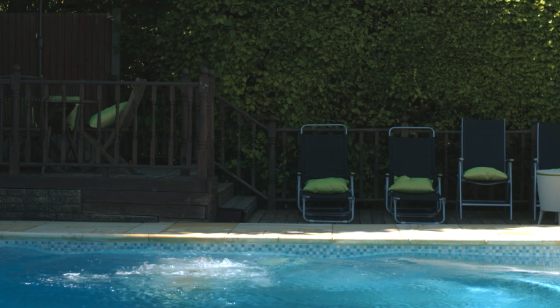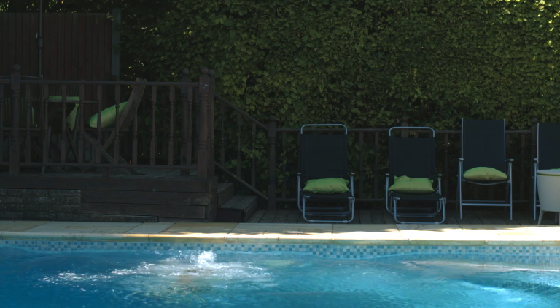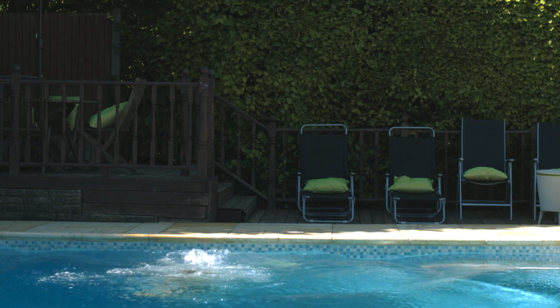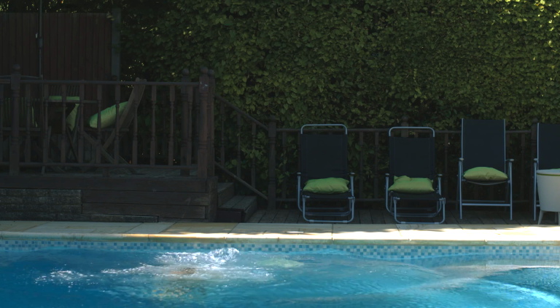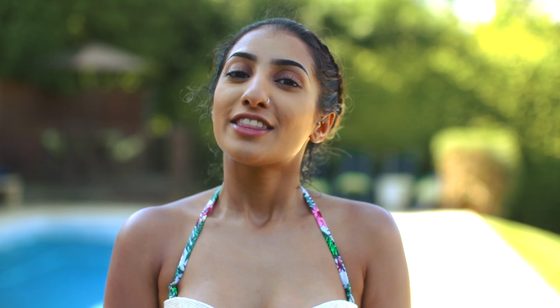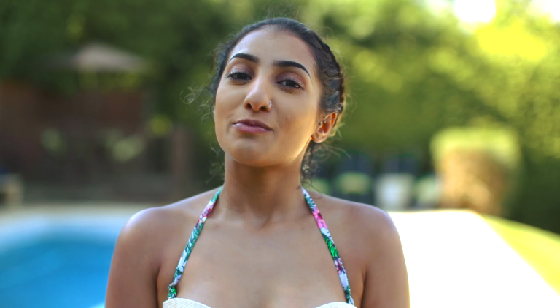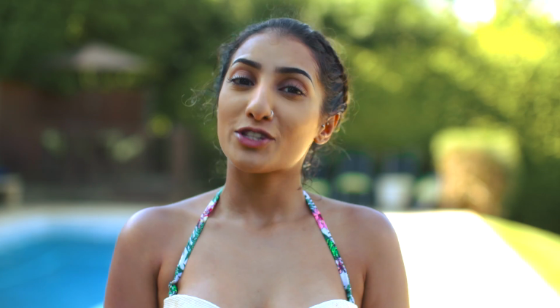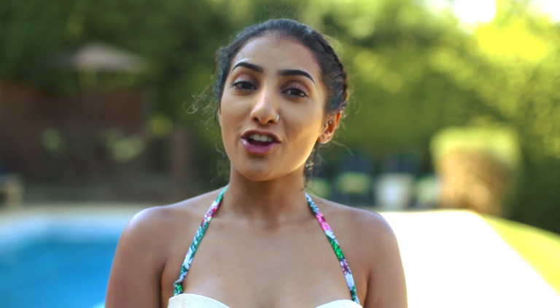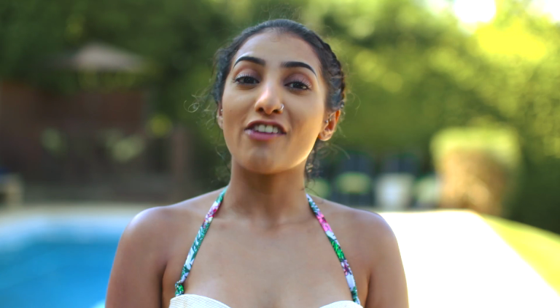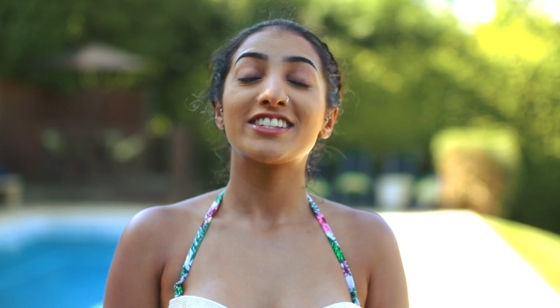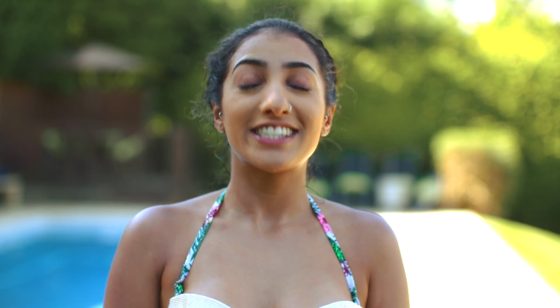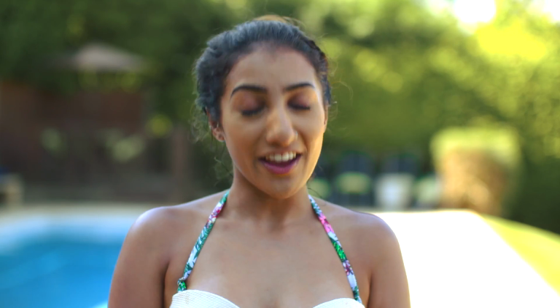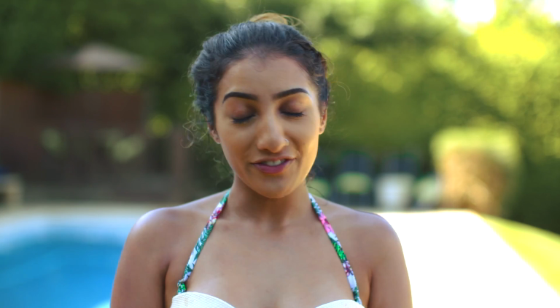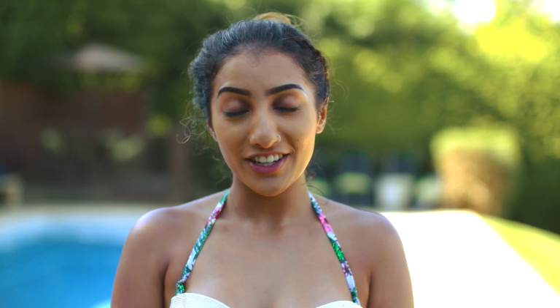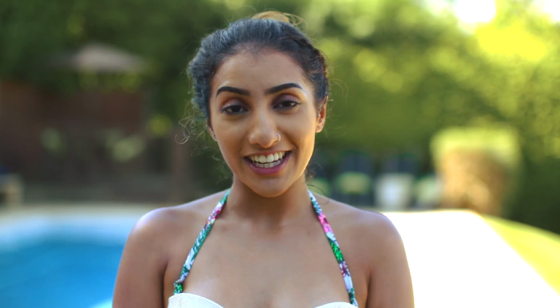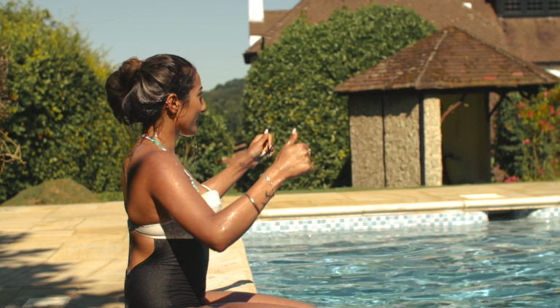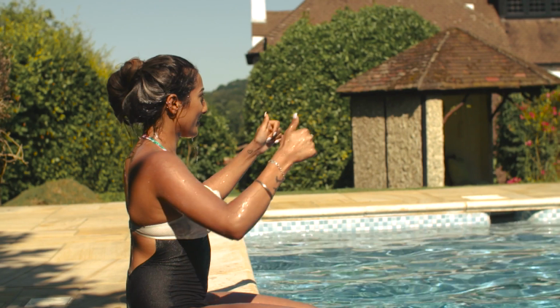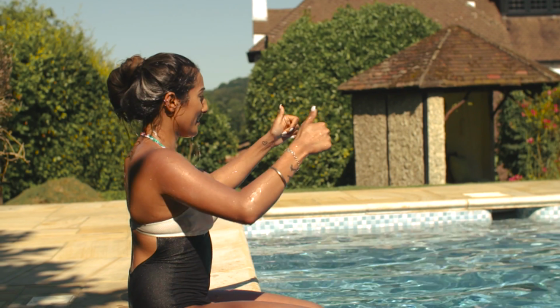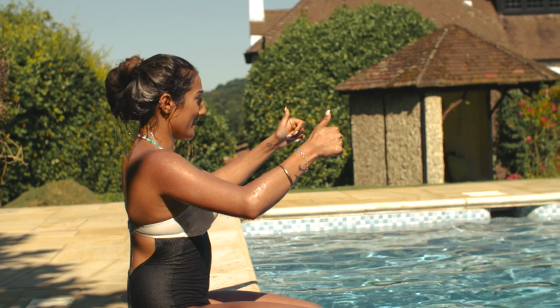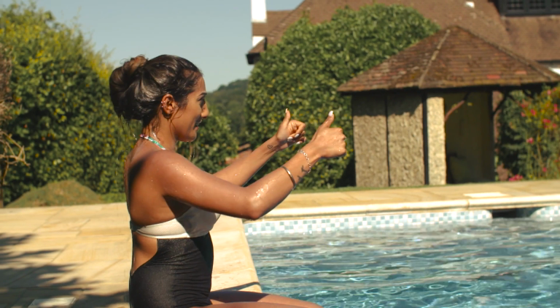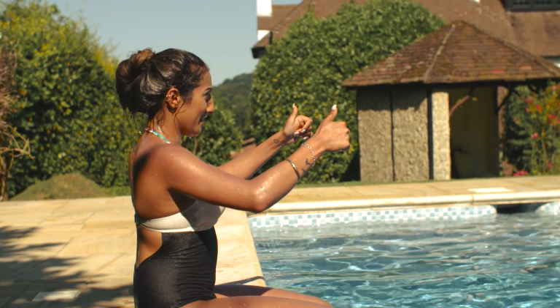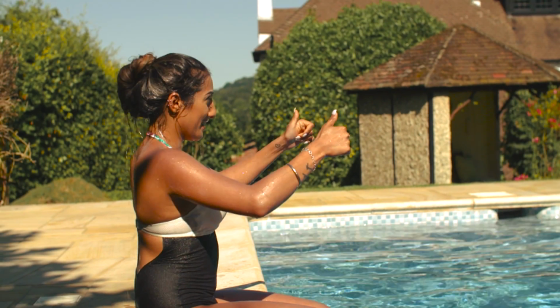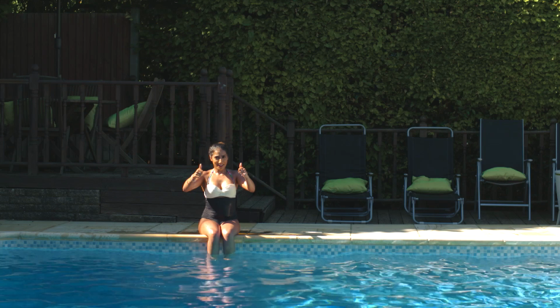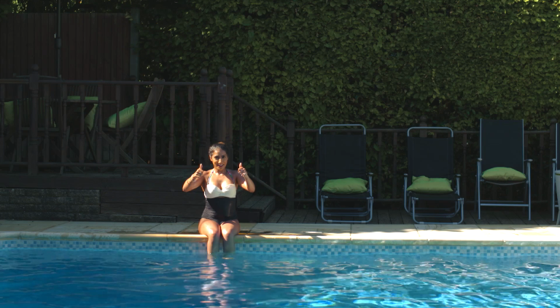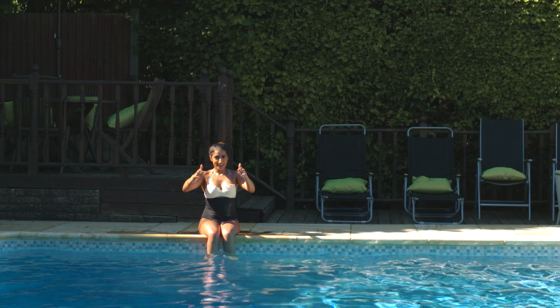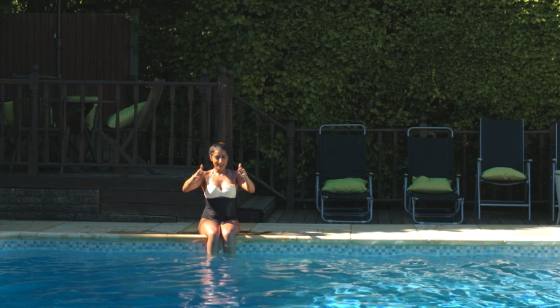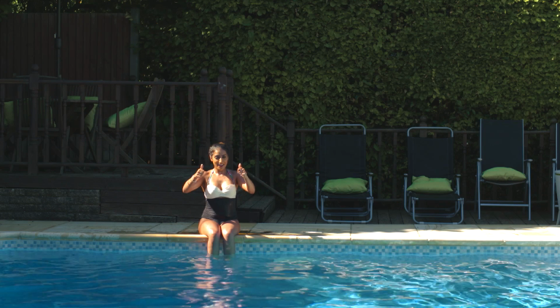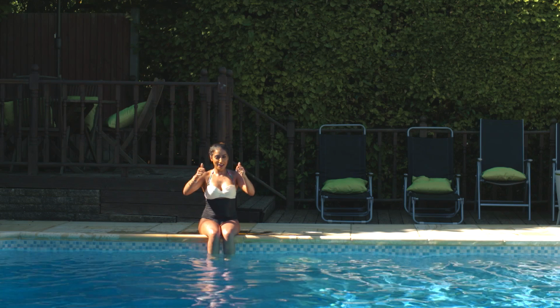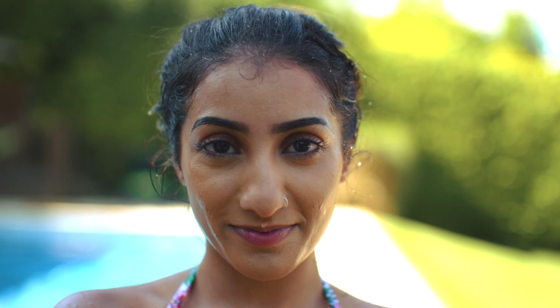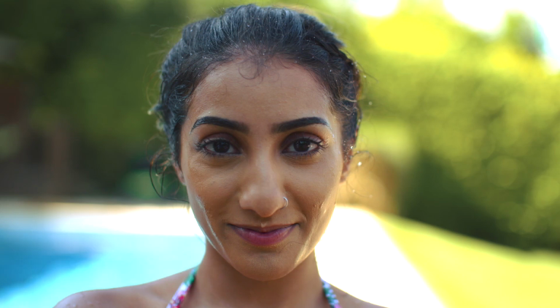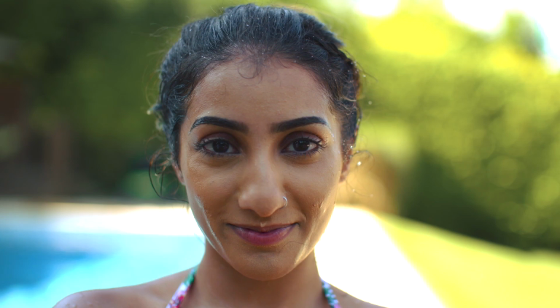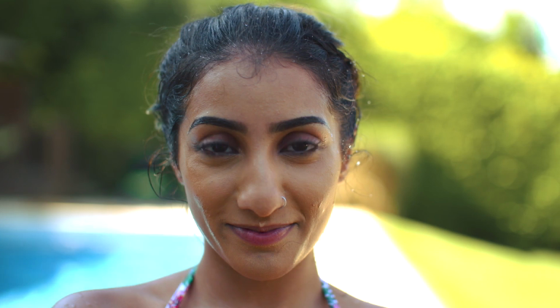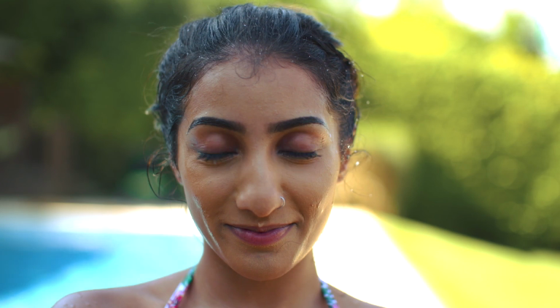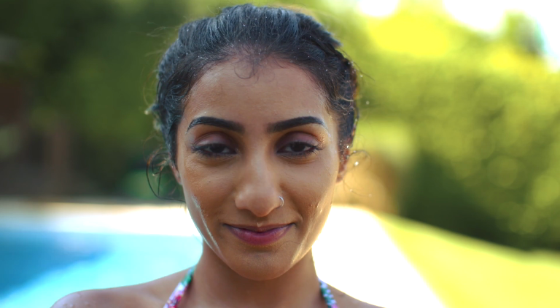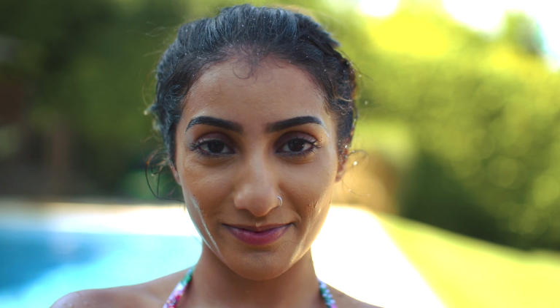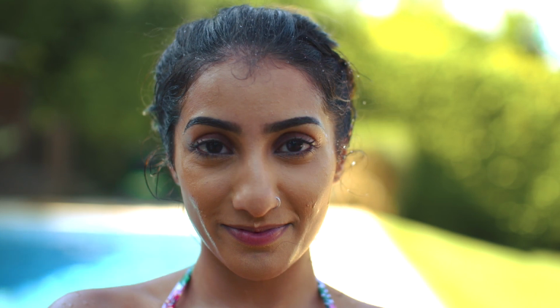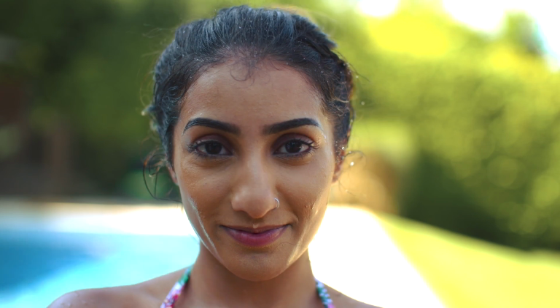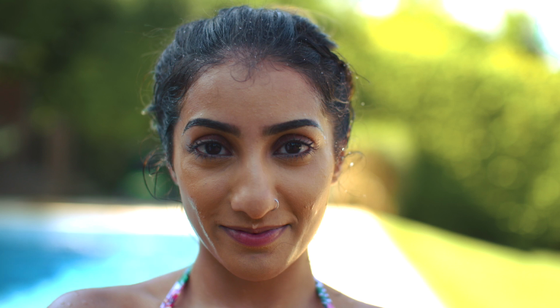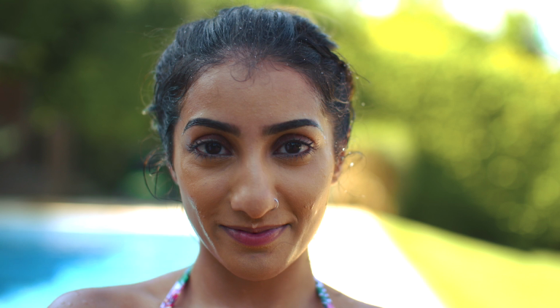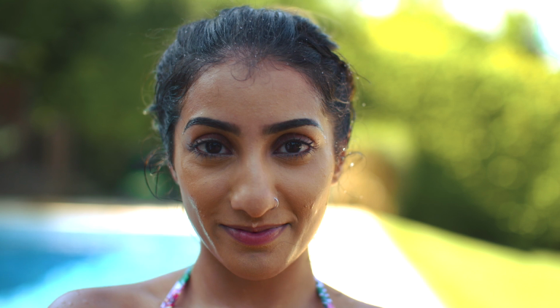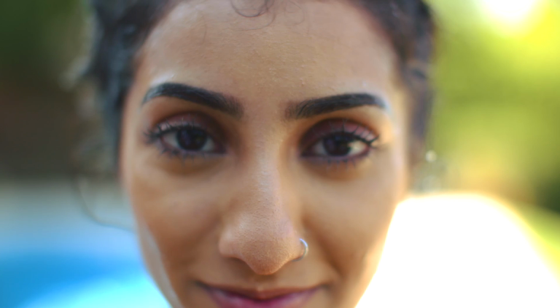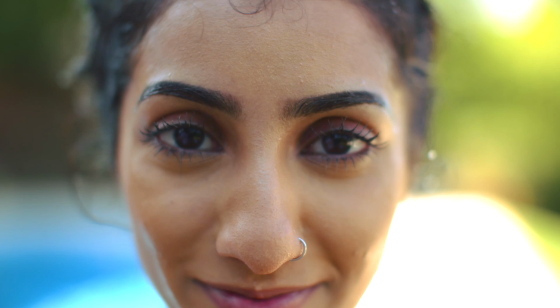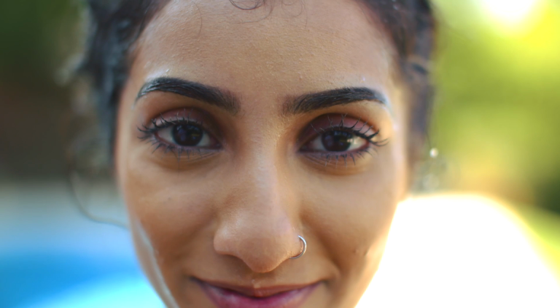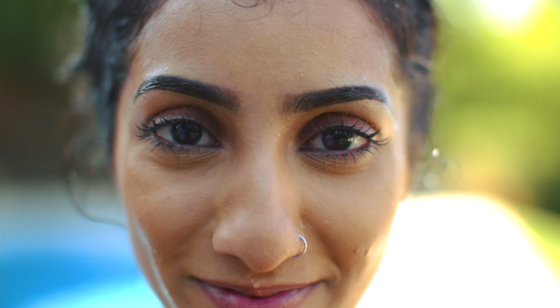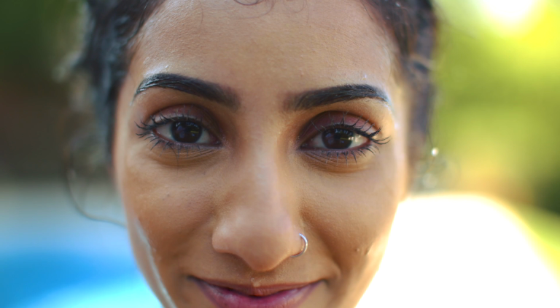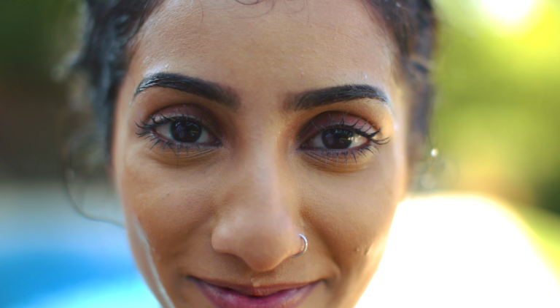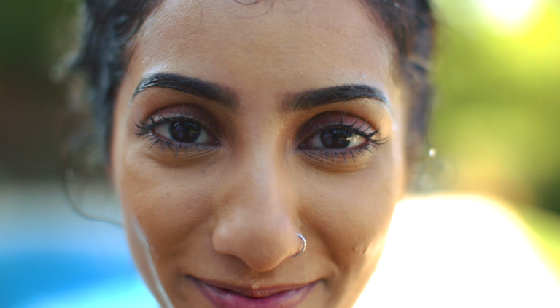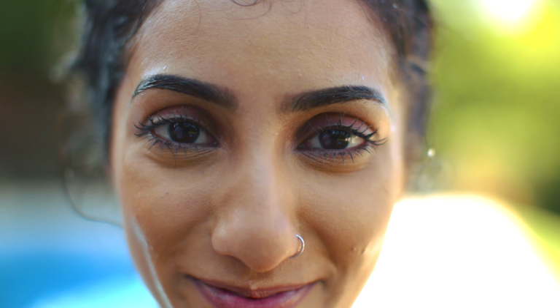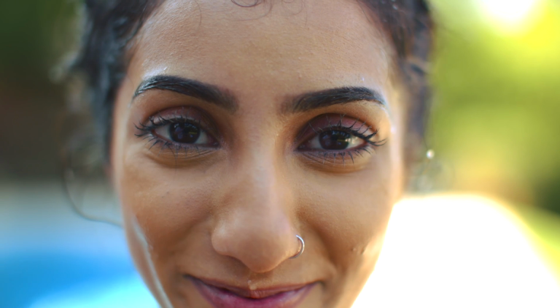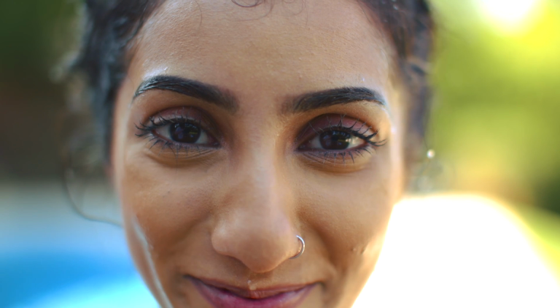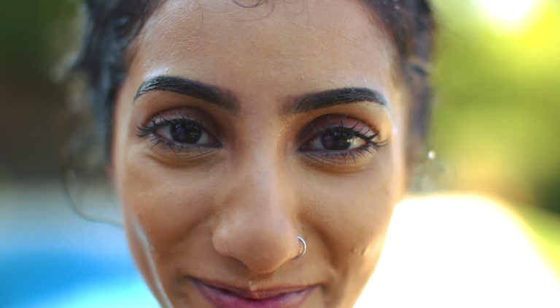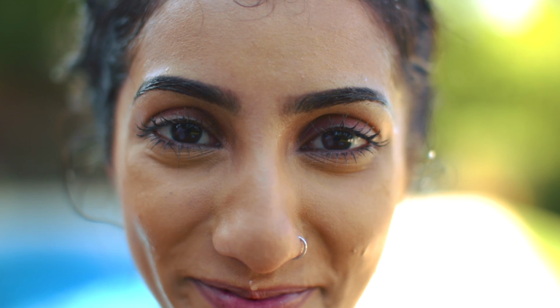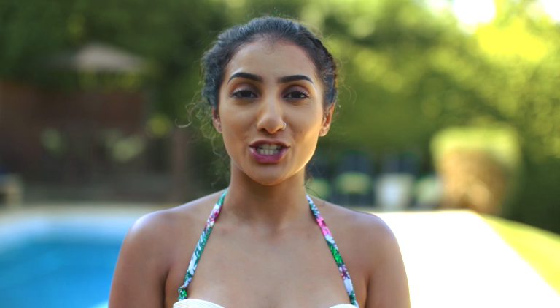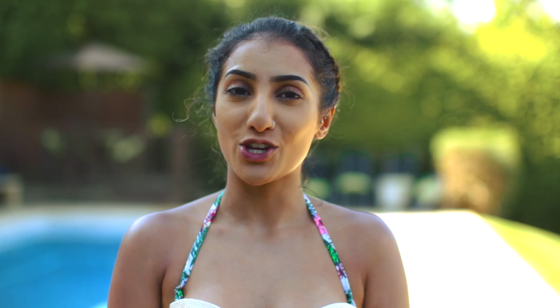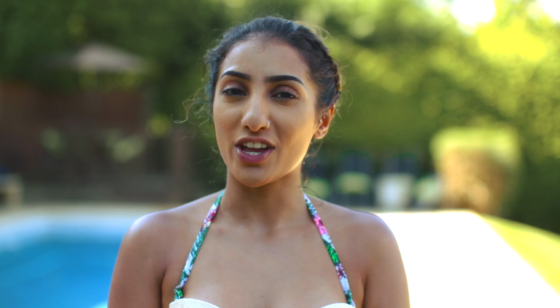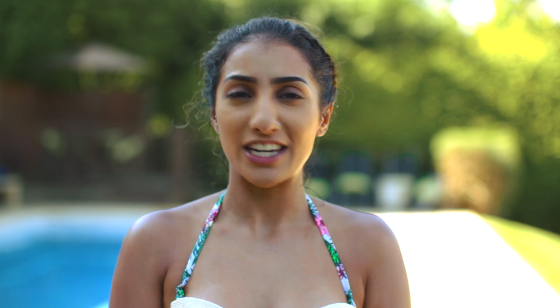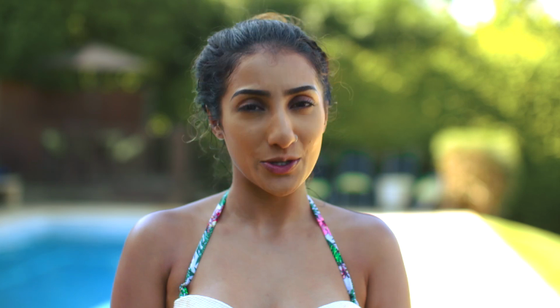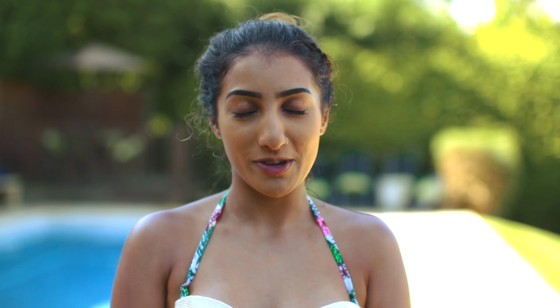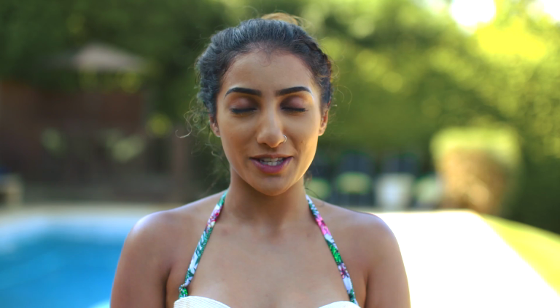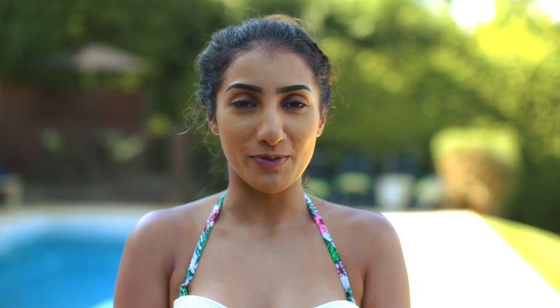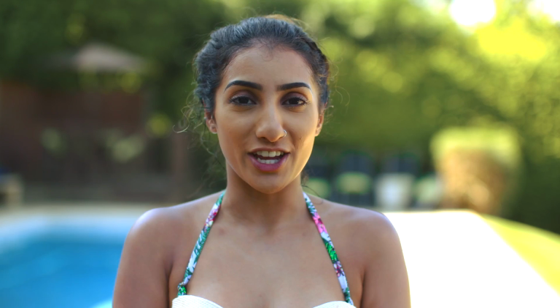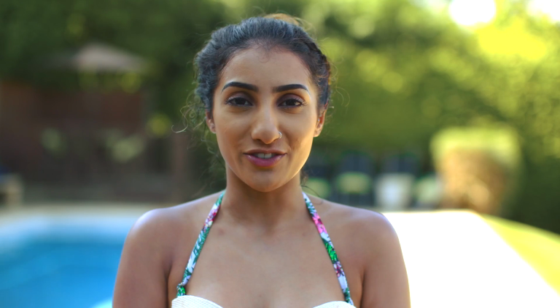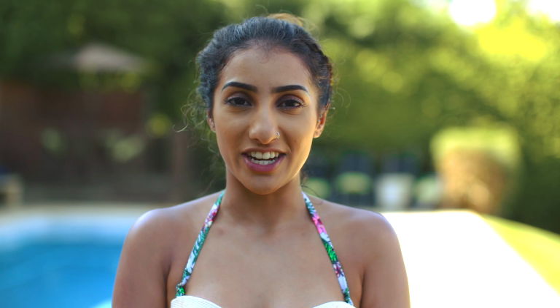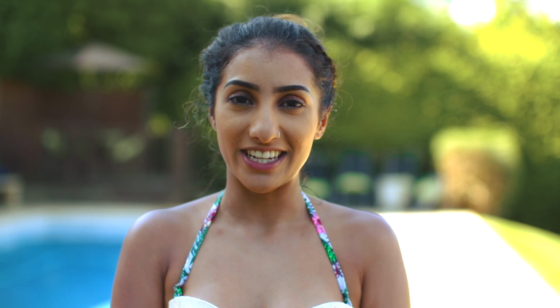The mascara definitely is waterproof. It doesn't budge. However, I did find that it does make my lashes look a little bit spidery.